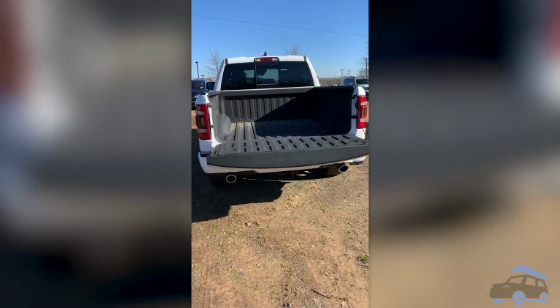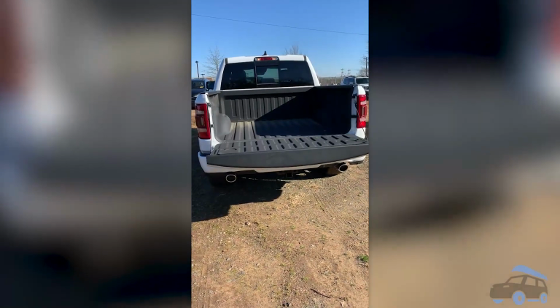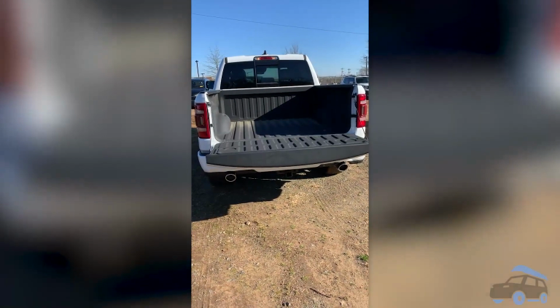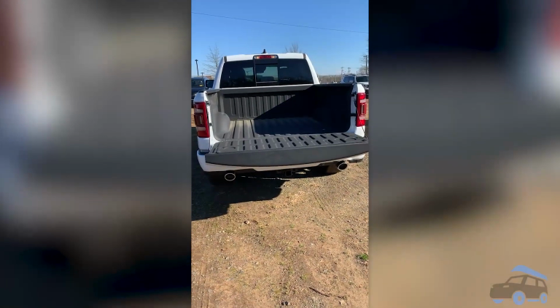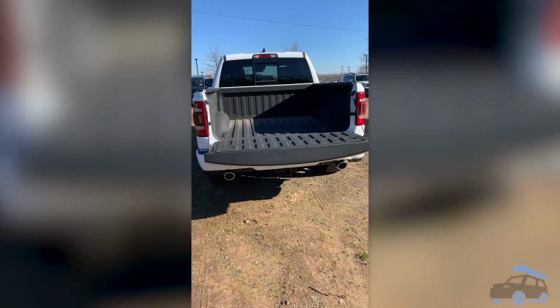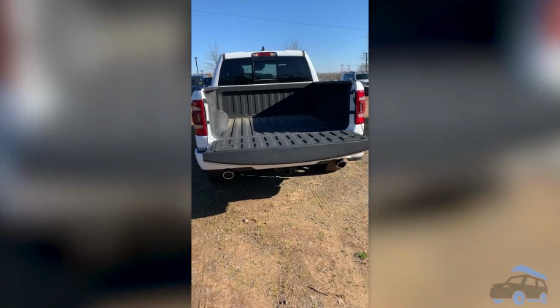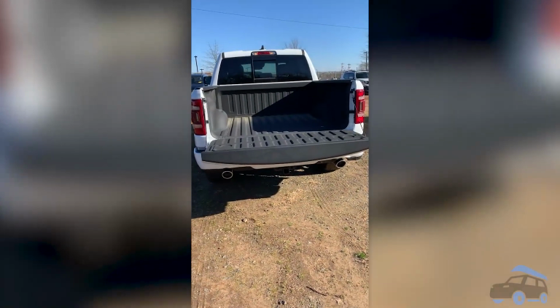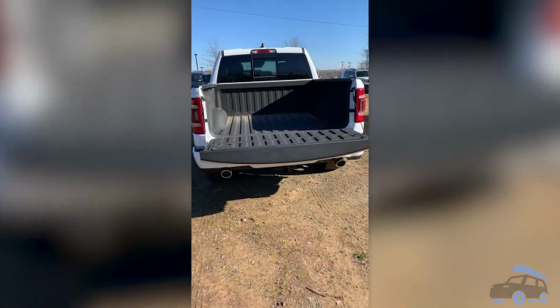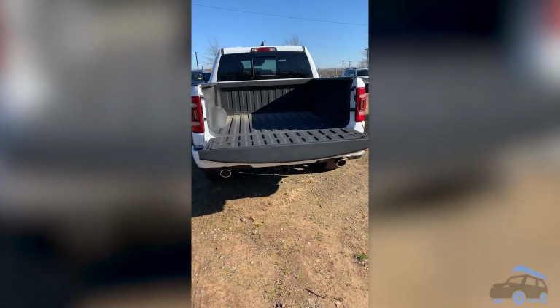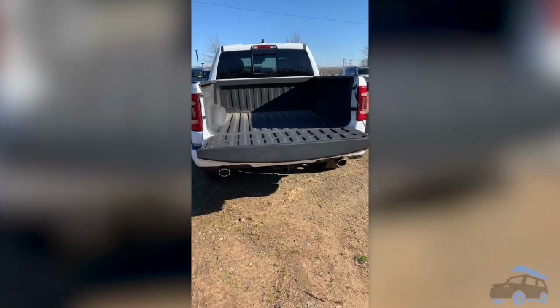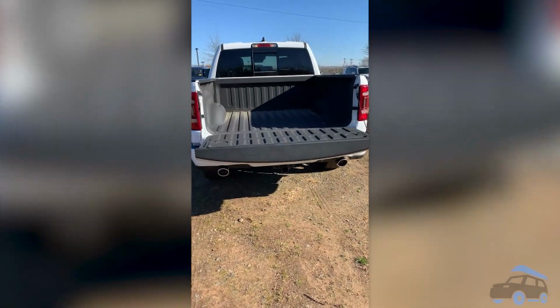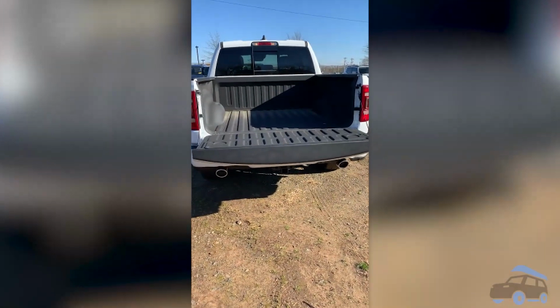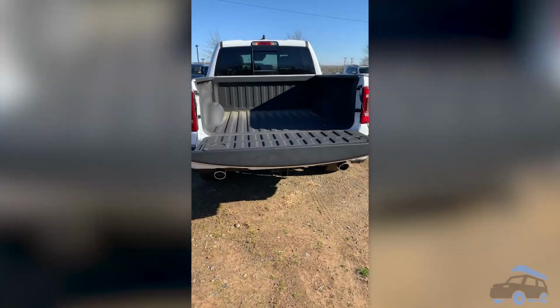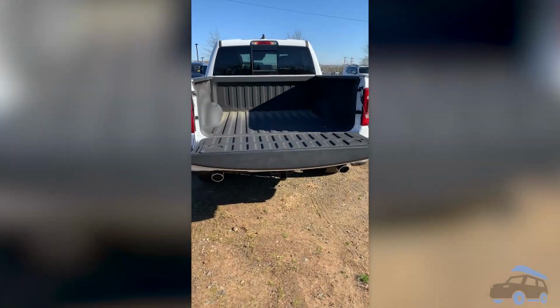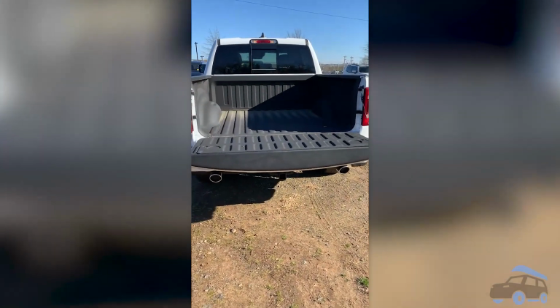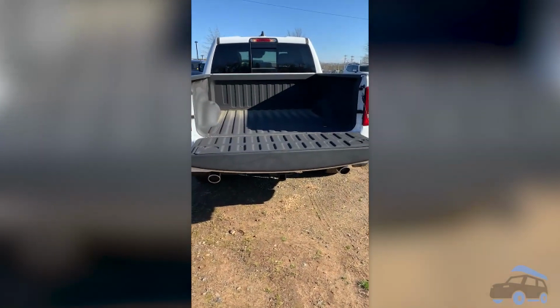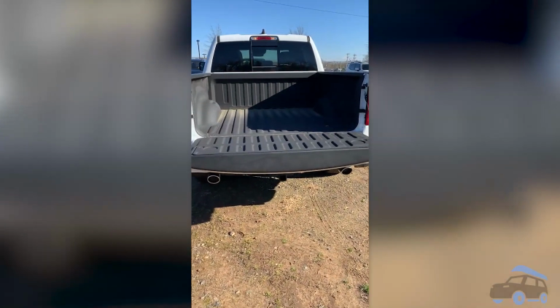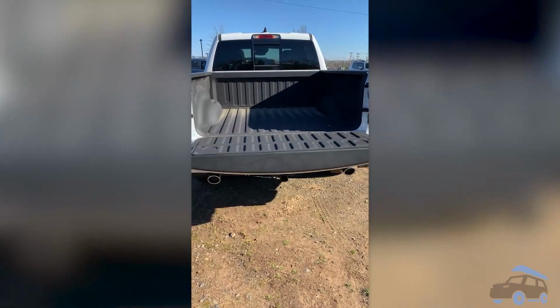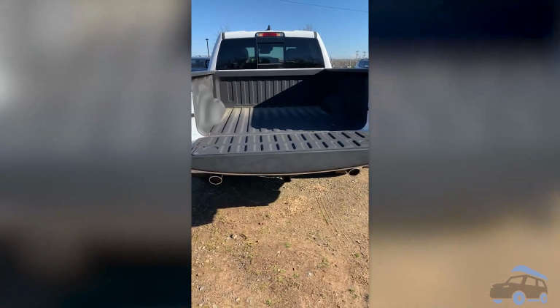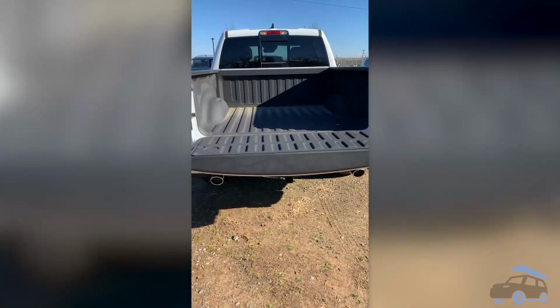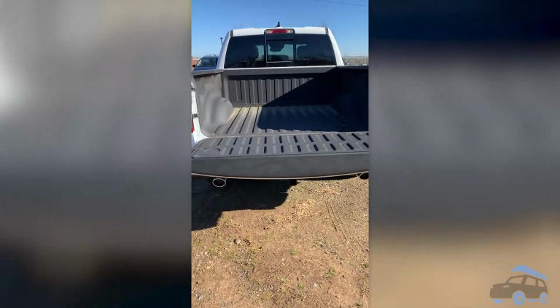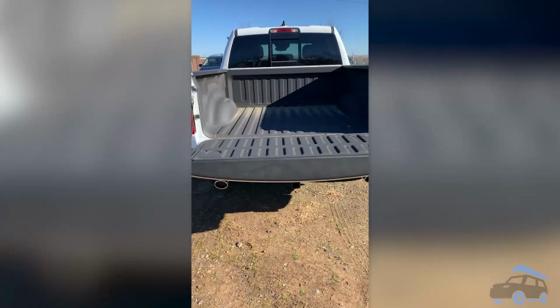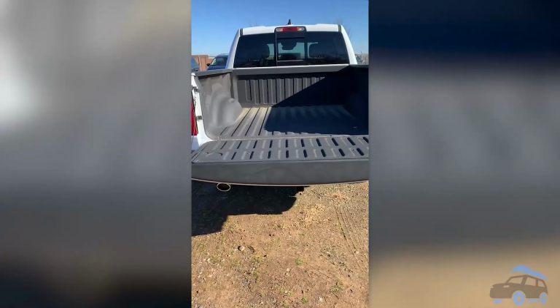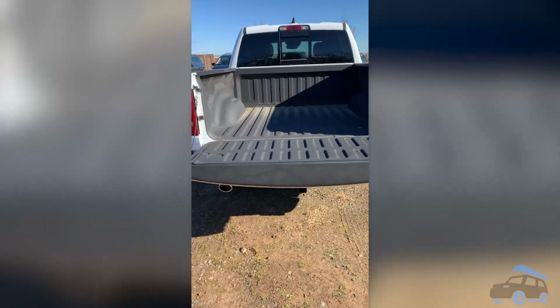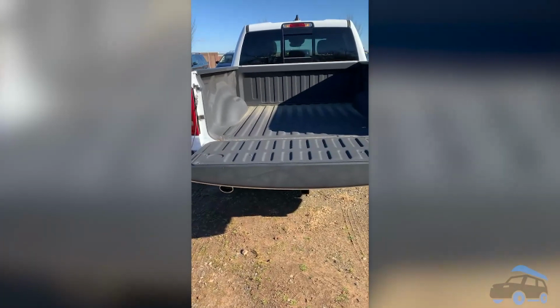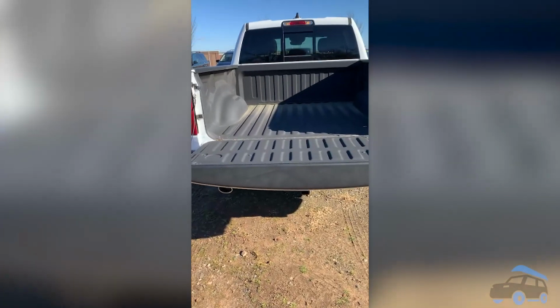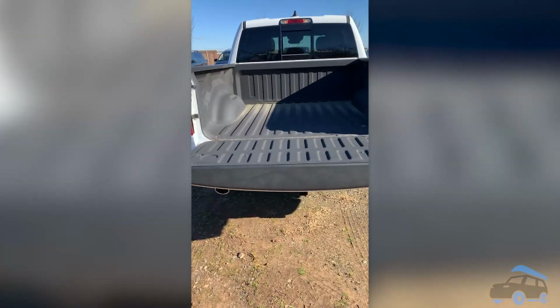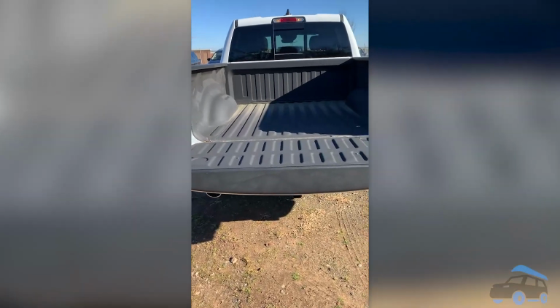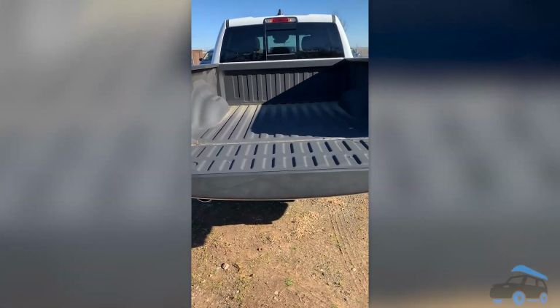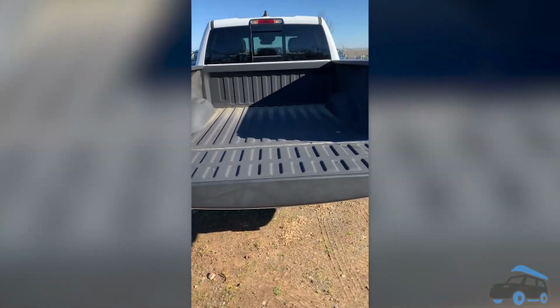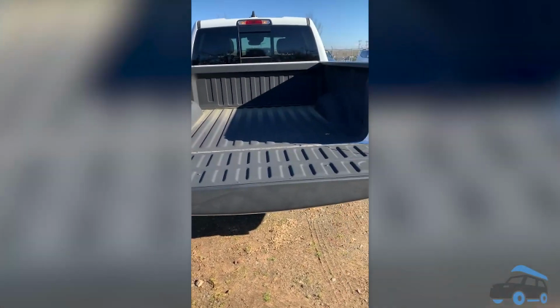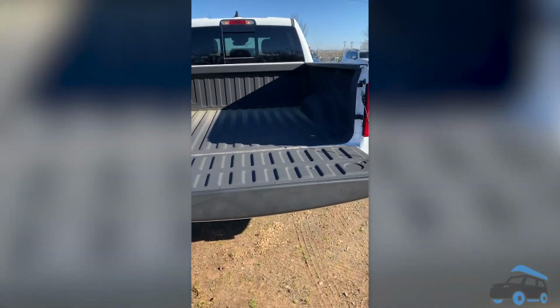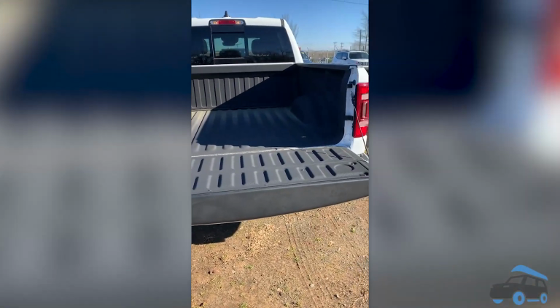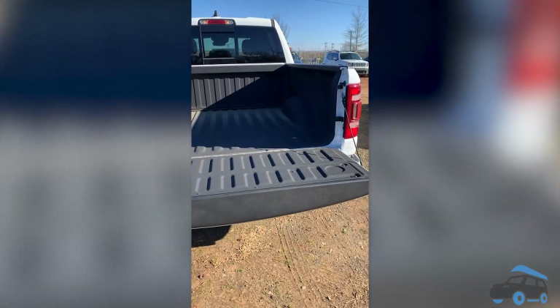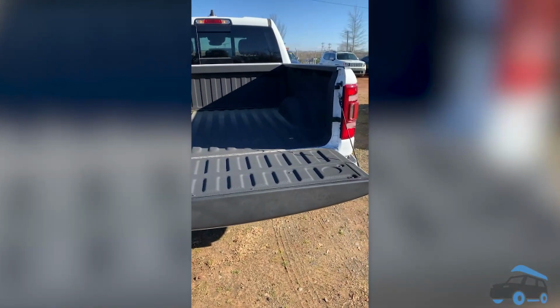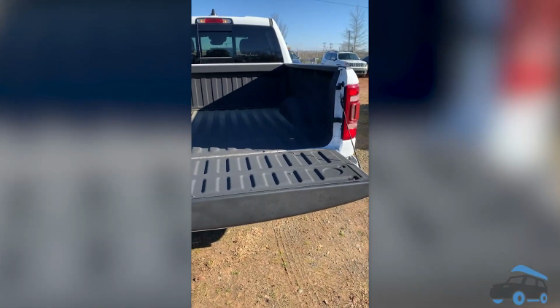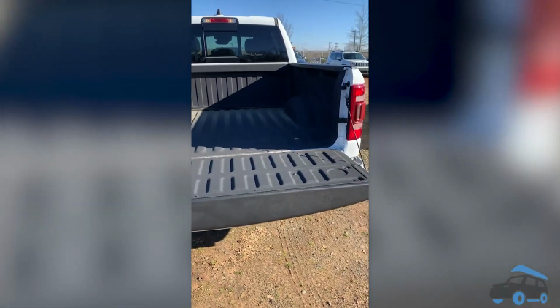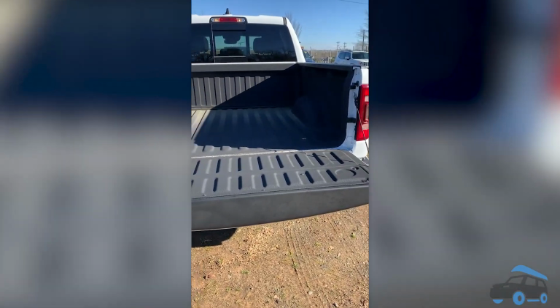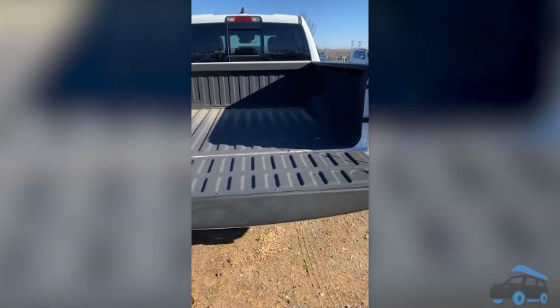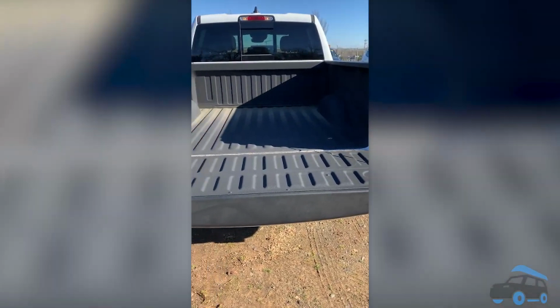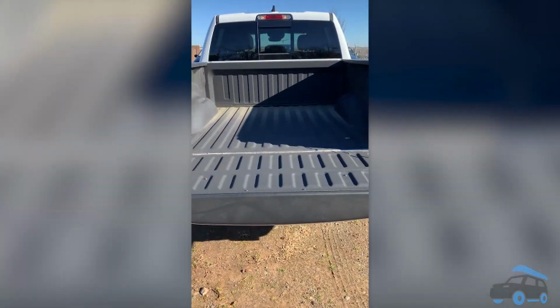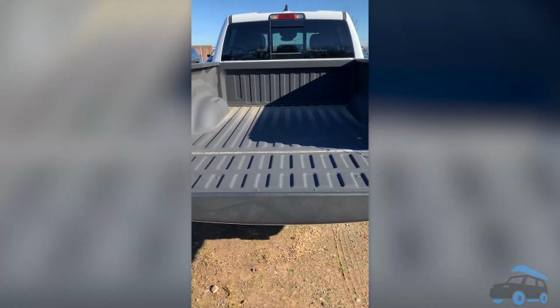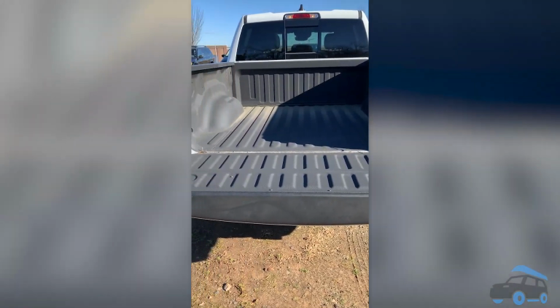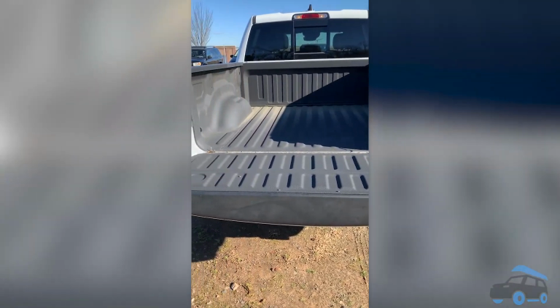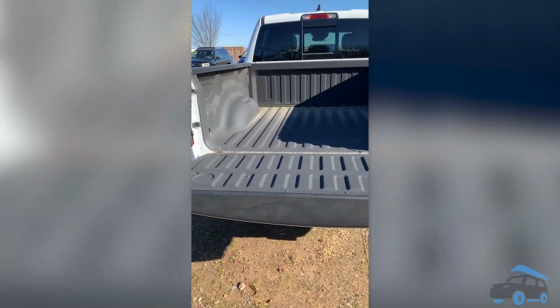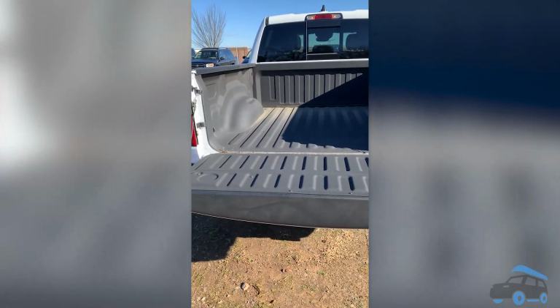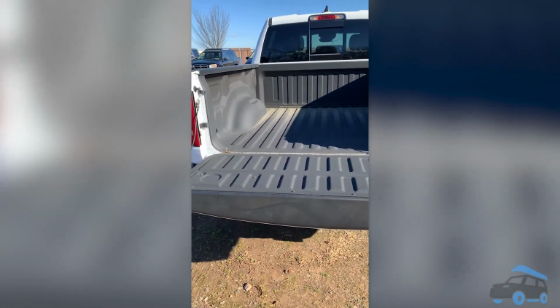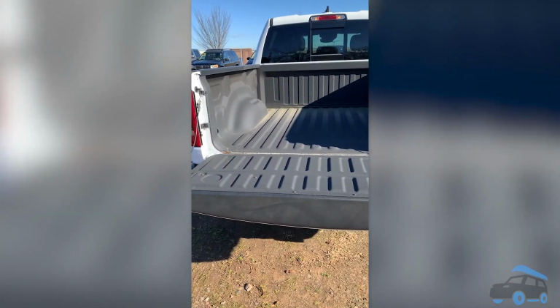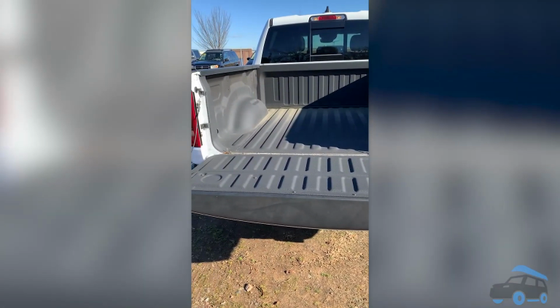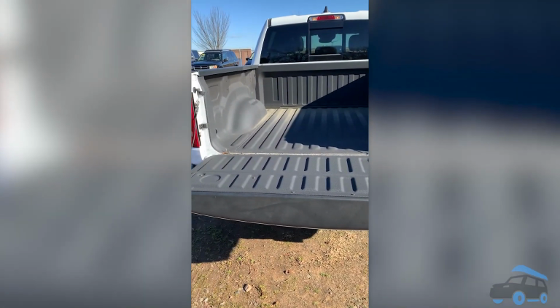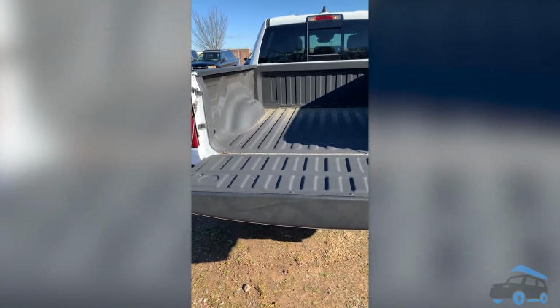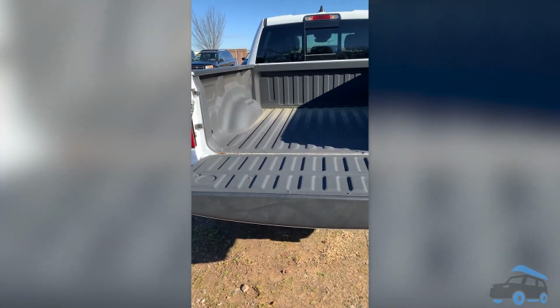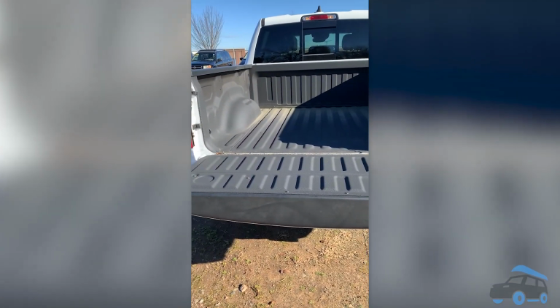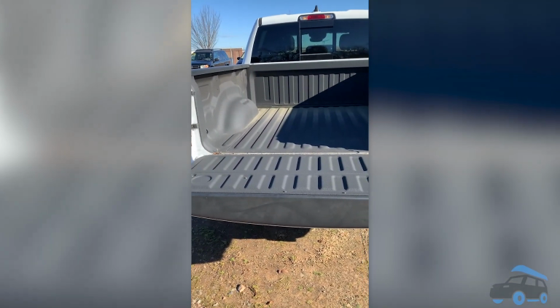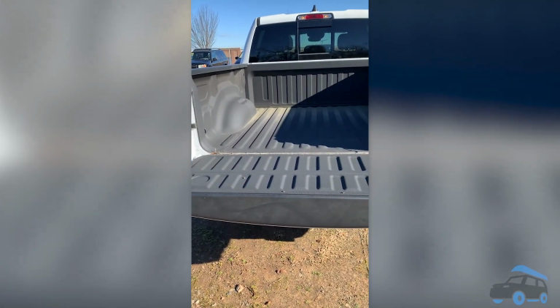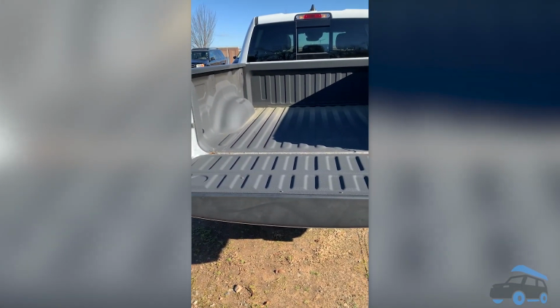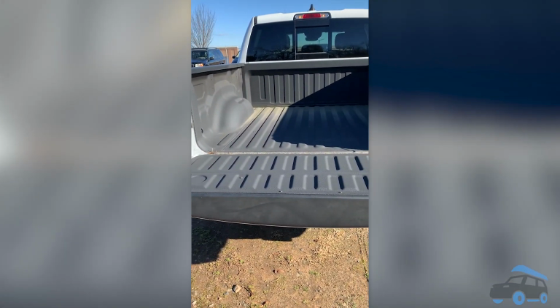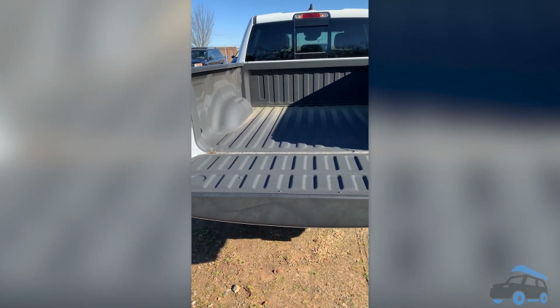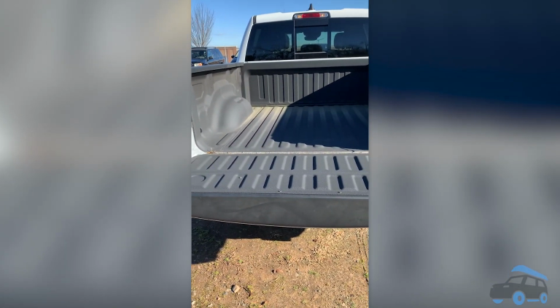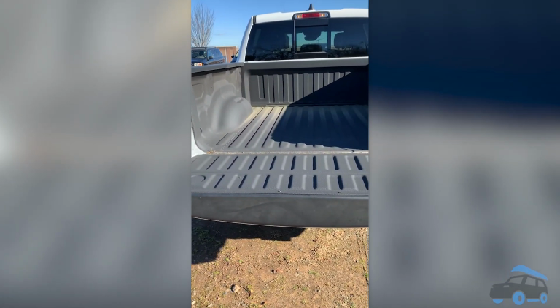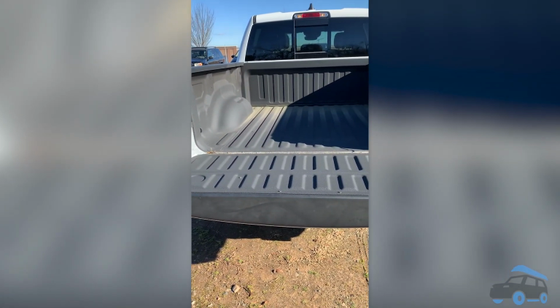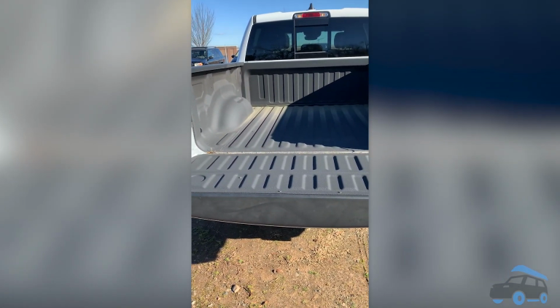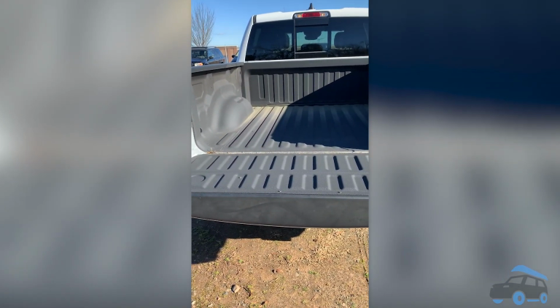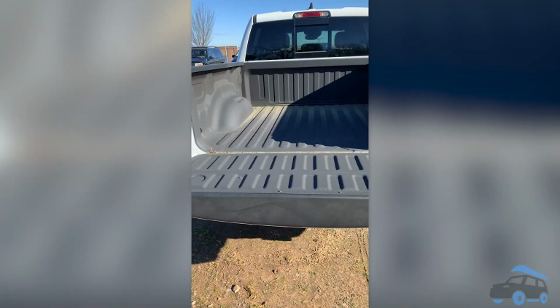Don't forget this amazing bed liner. Whether it's spray-in or drop-in, you can add a bed liner into literally any truck, and you need one.